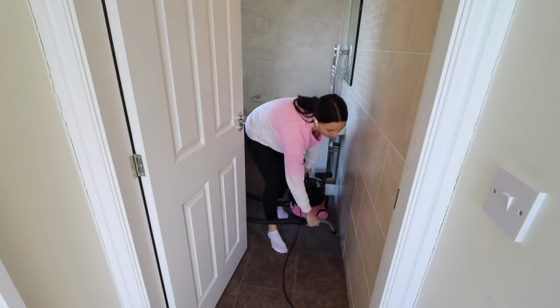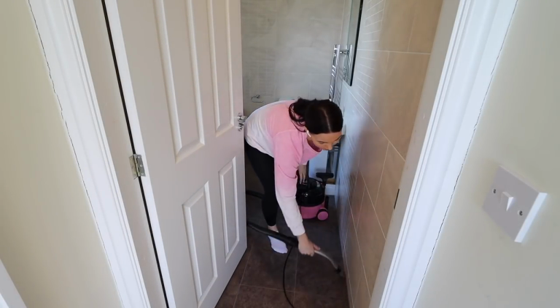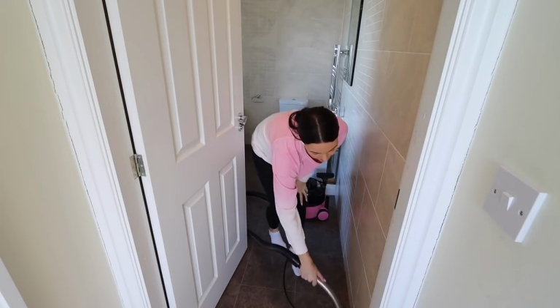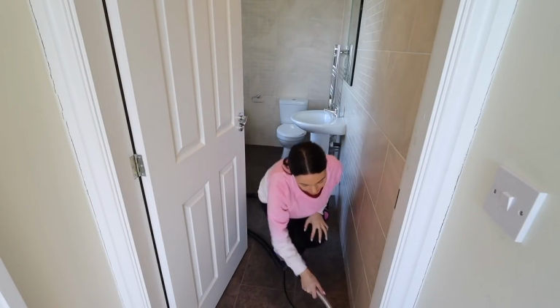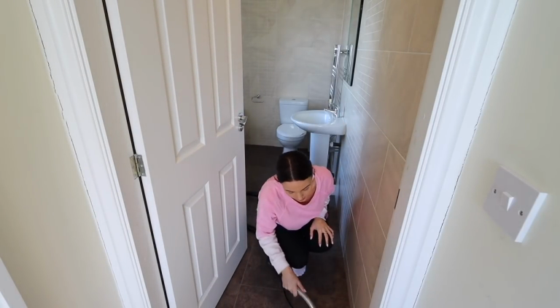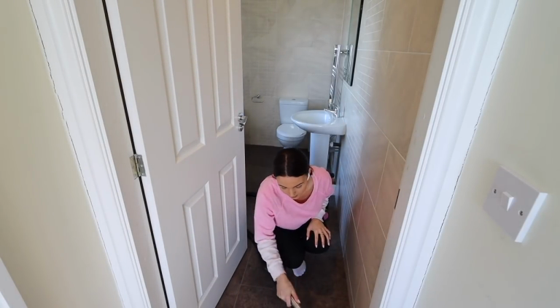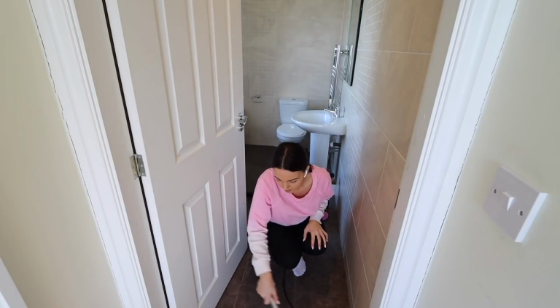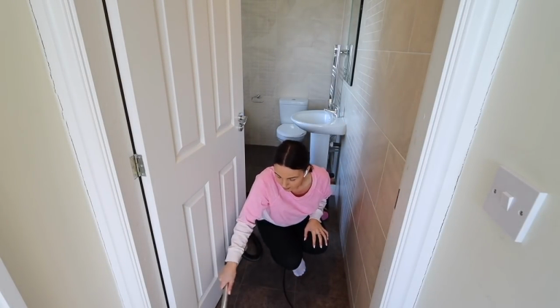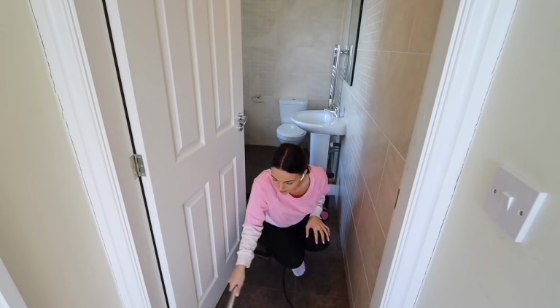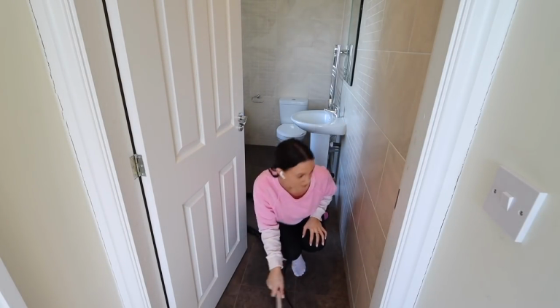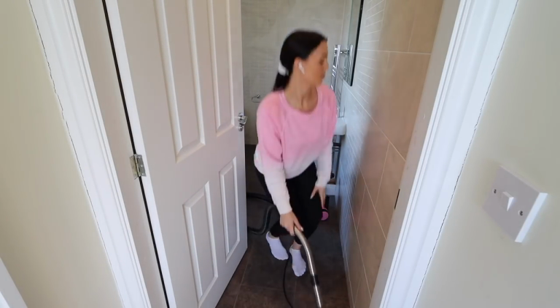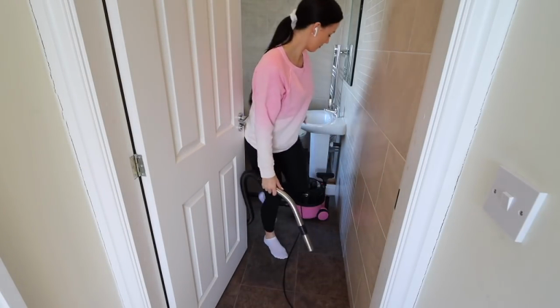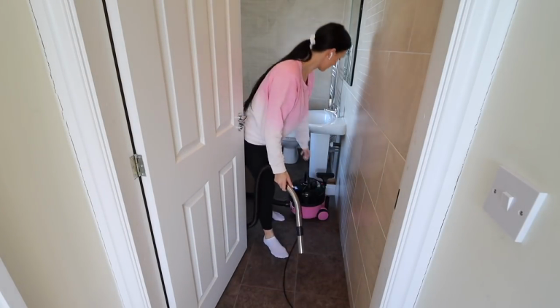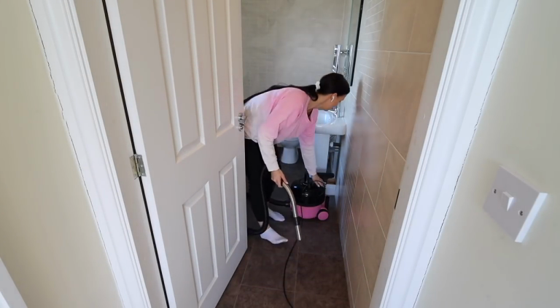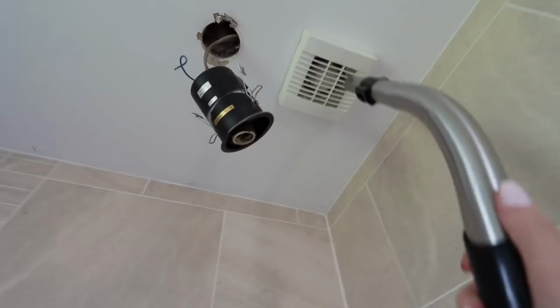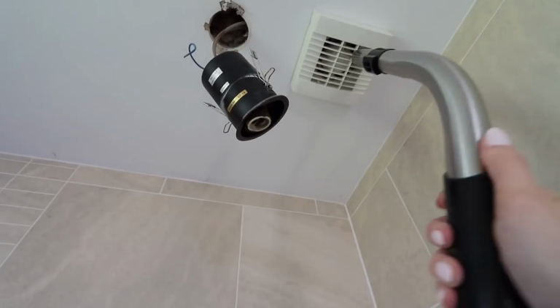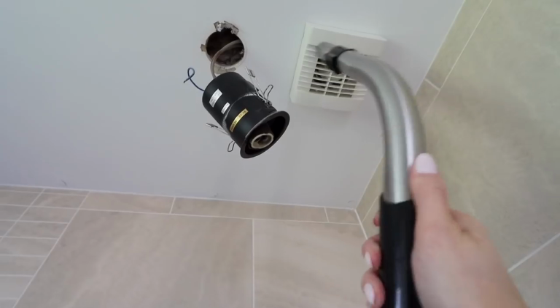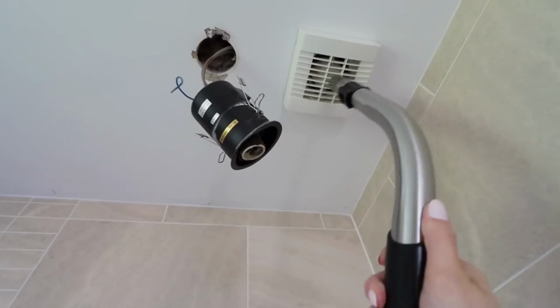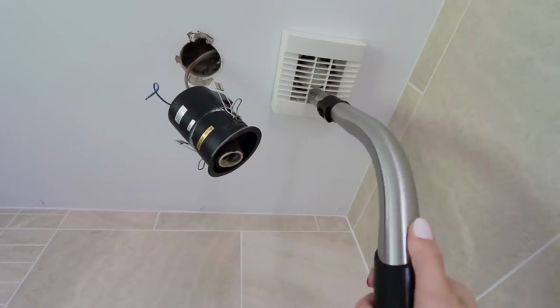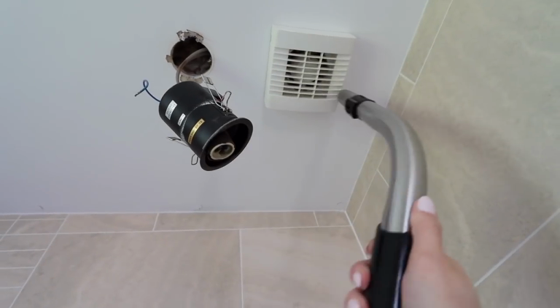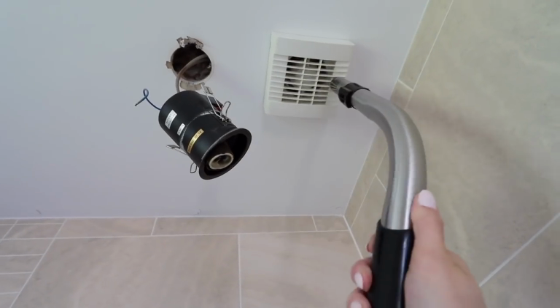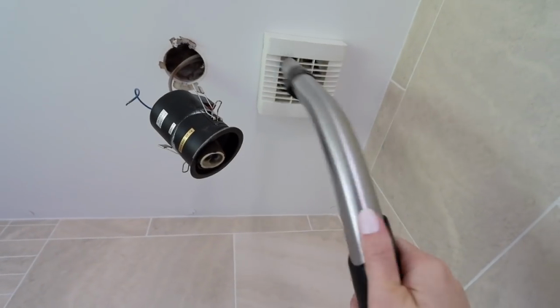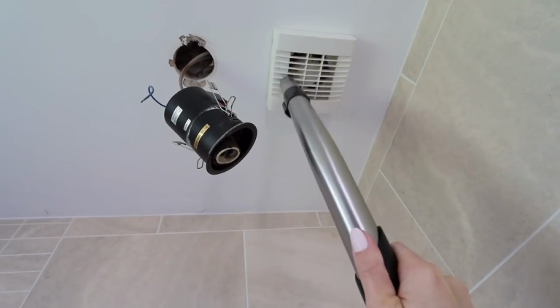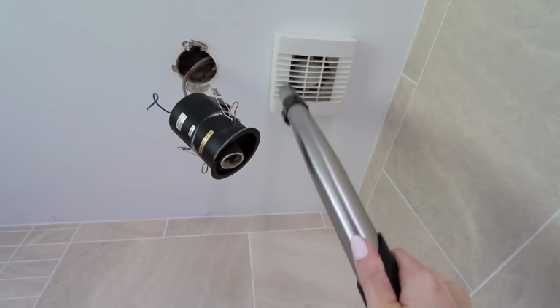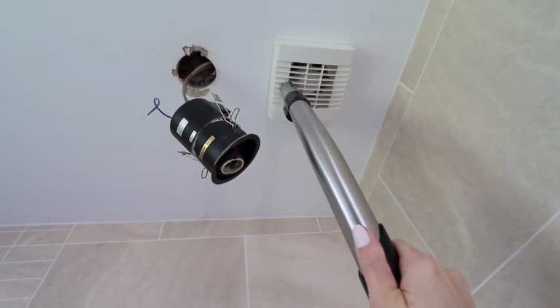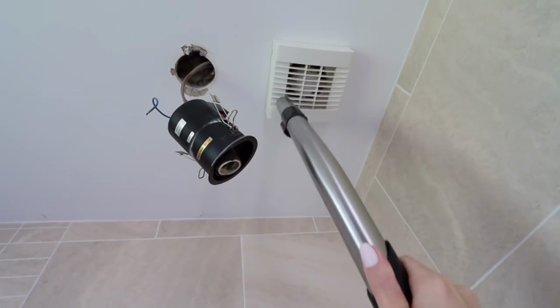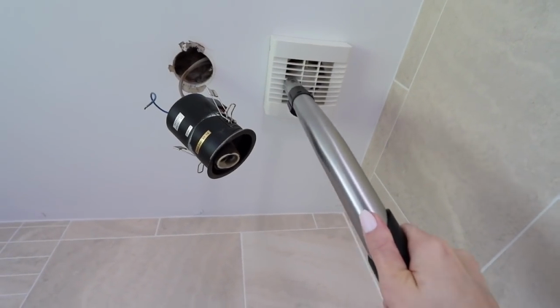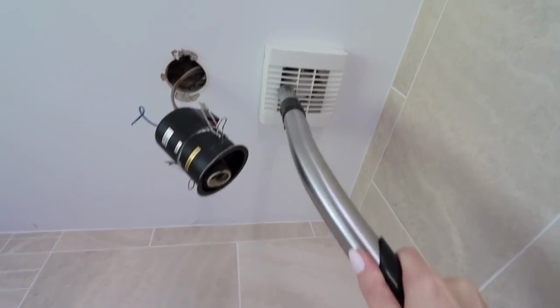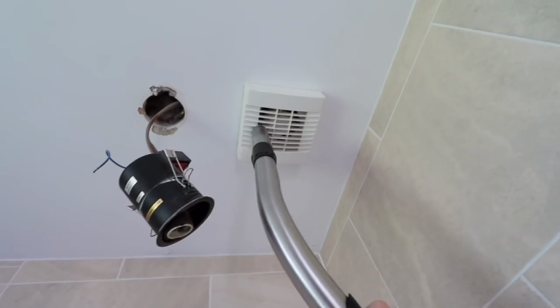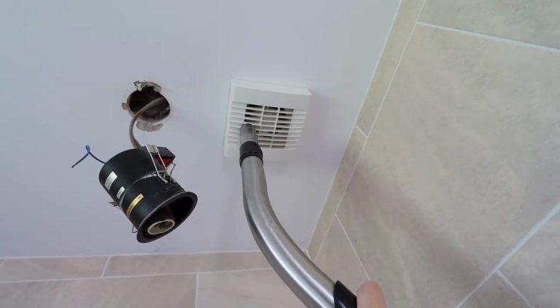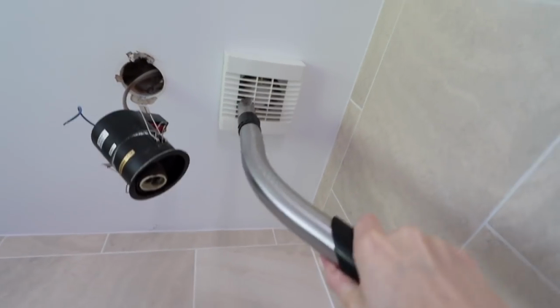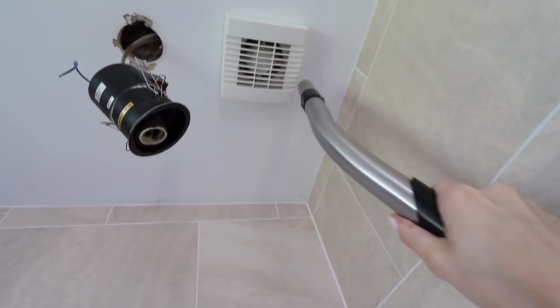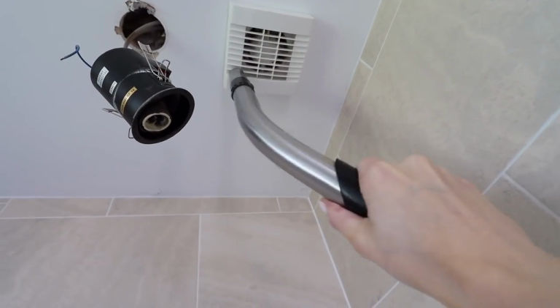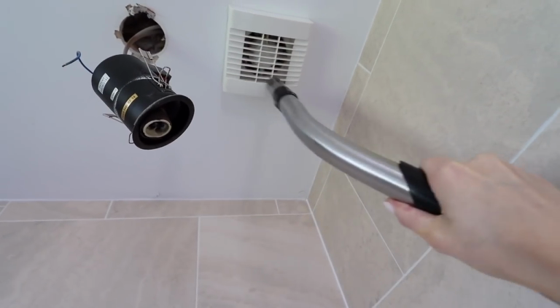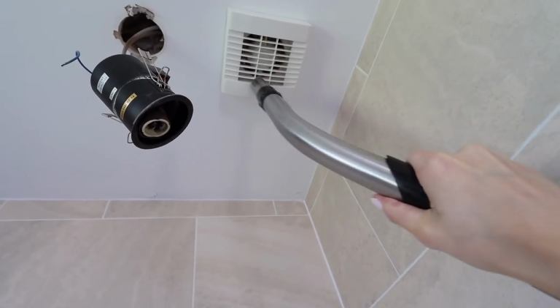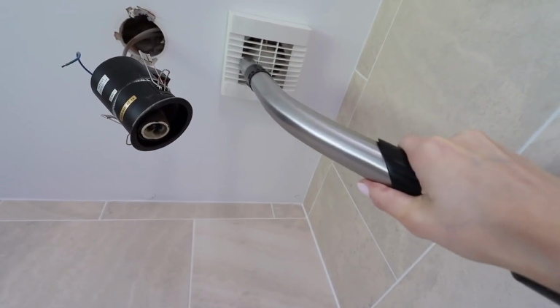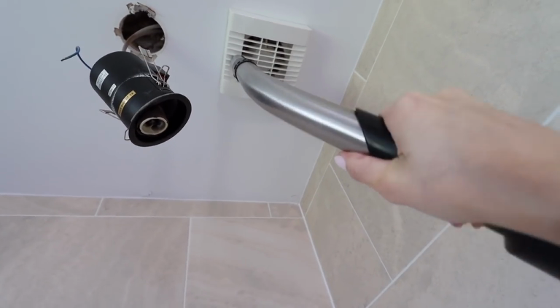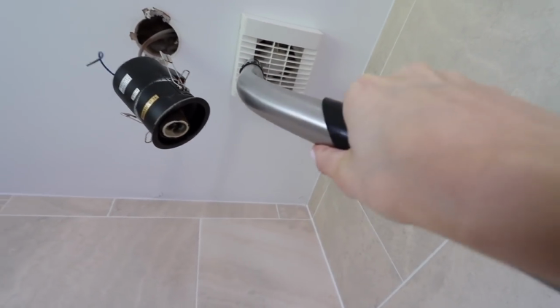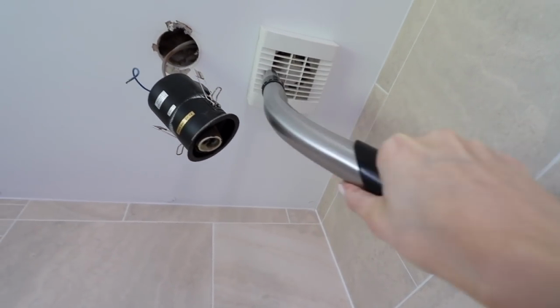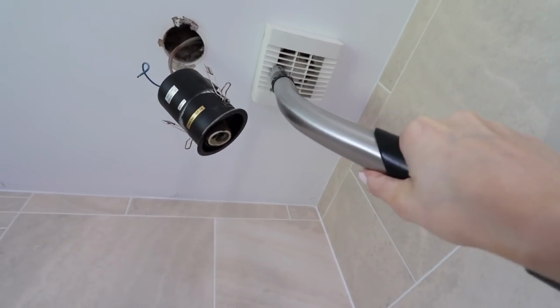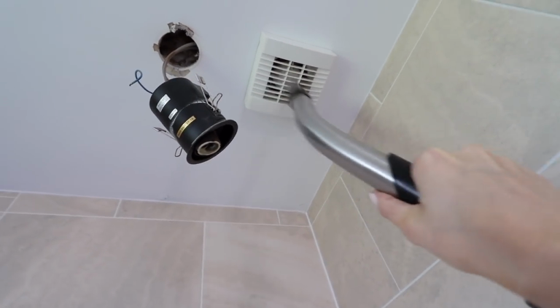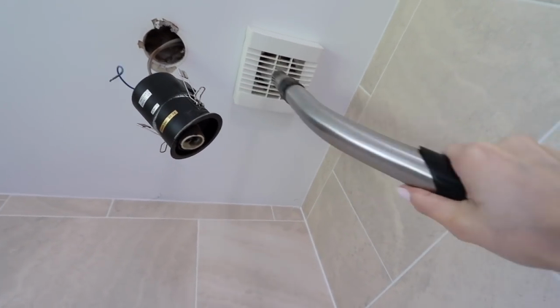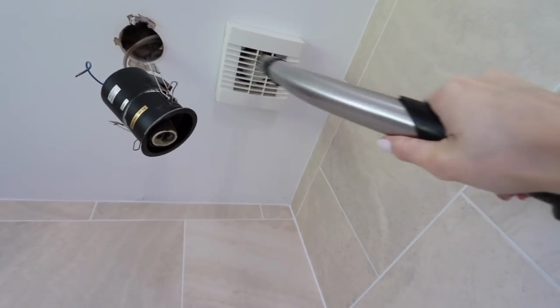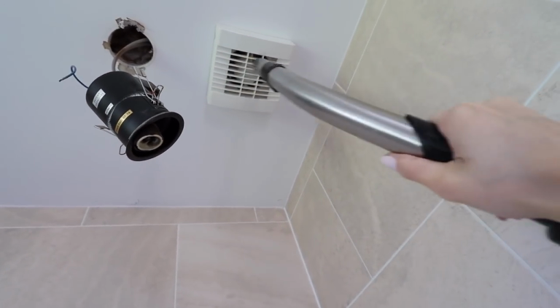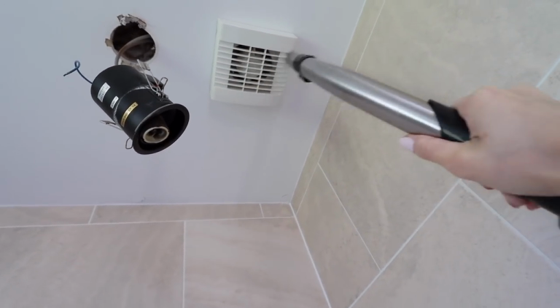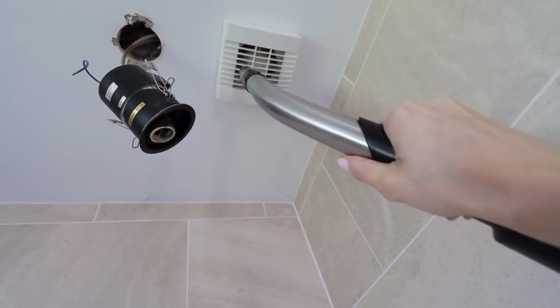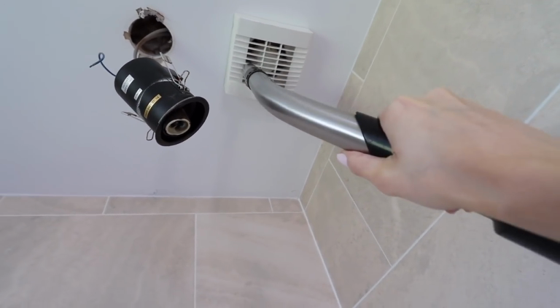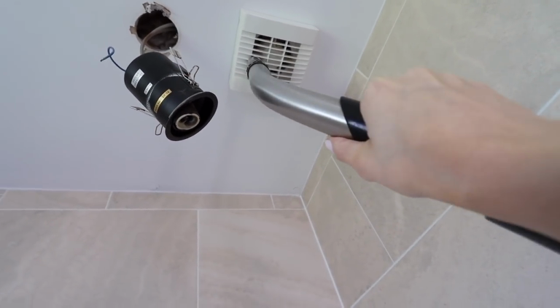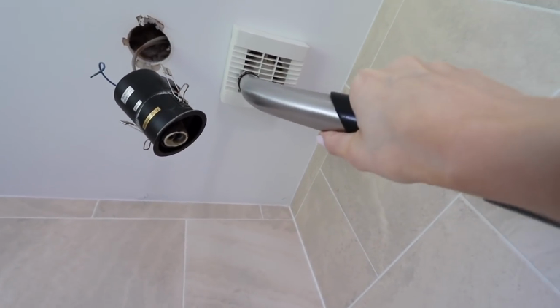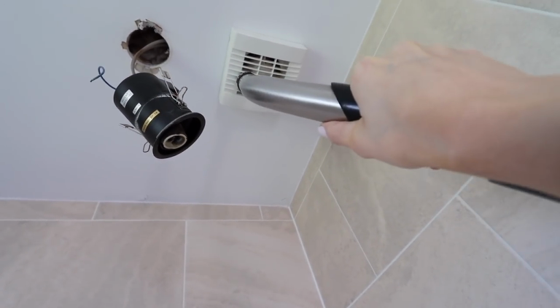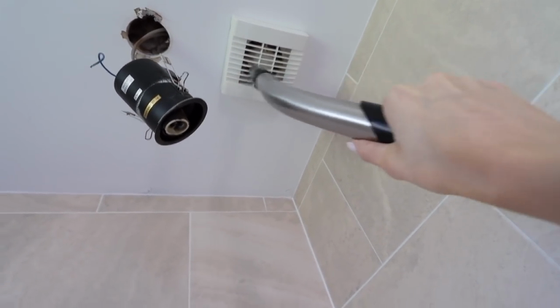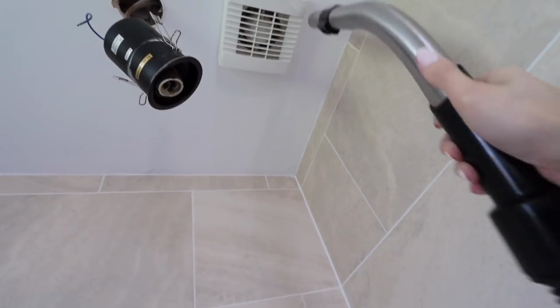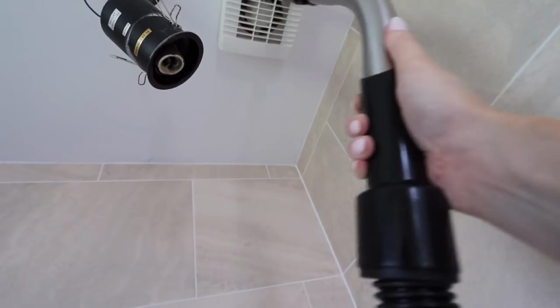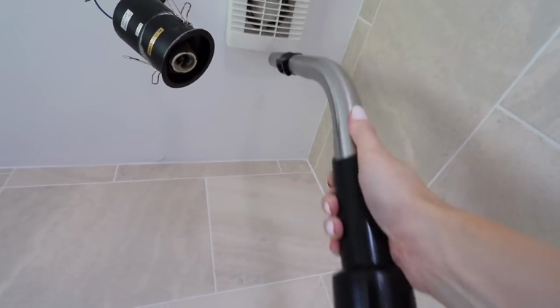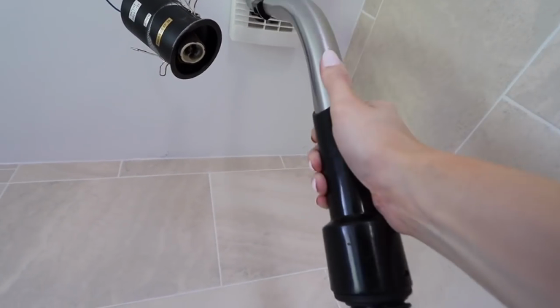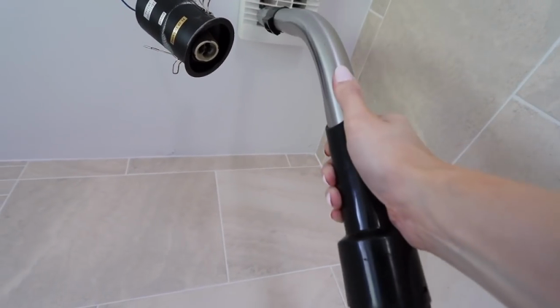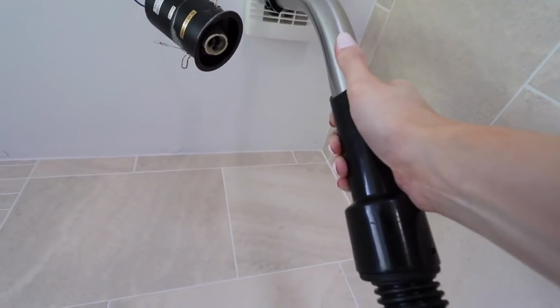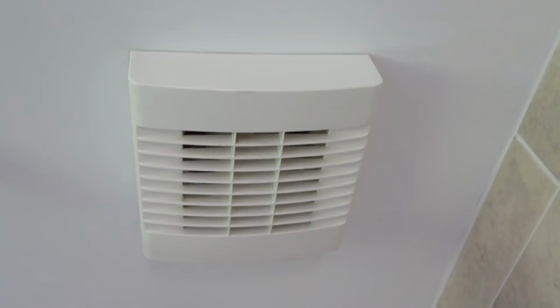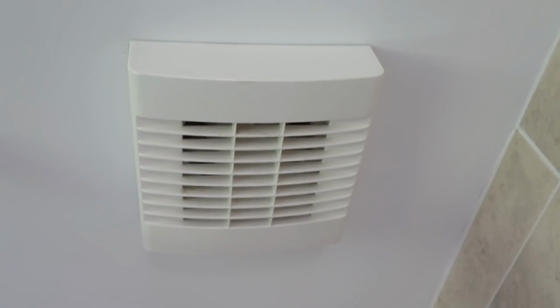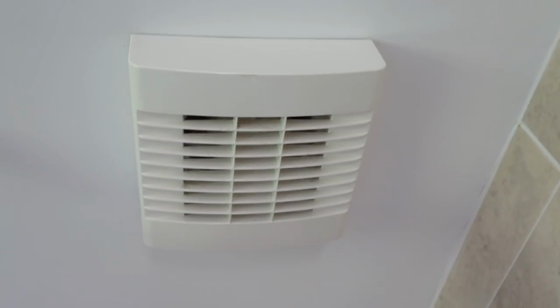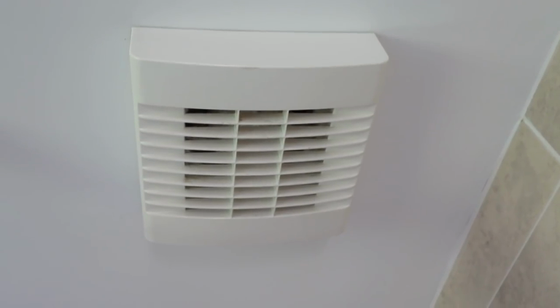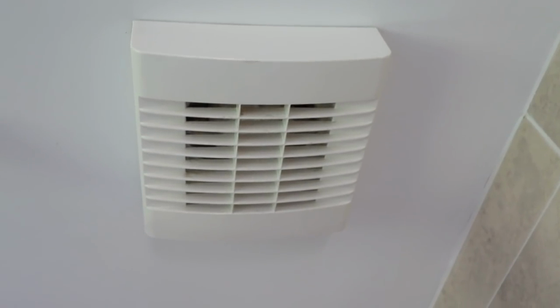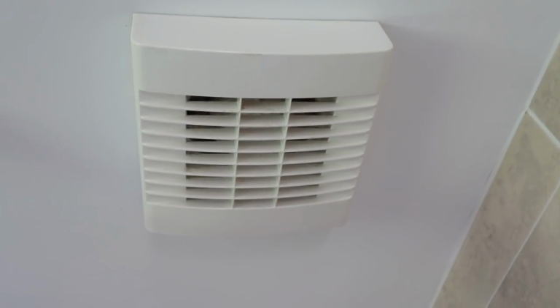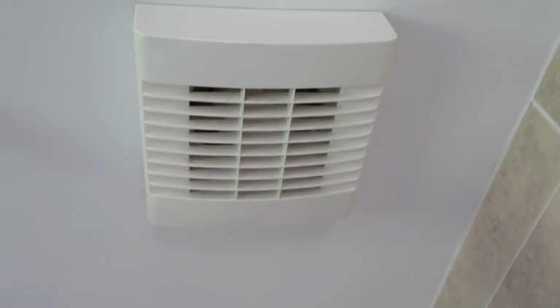I'm also vacuuming the vent, which I never do — so this is like a yearly thing. And just try to ignore the lights — Ben's going to fix them.